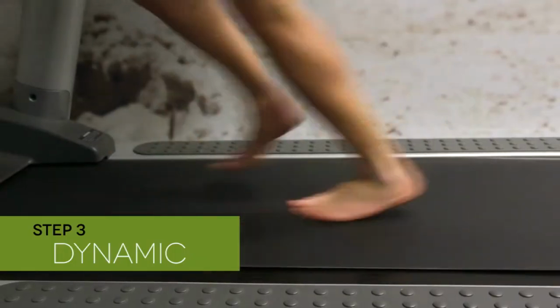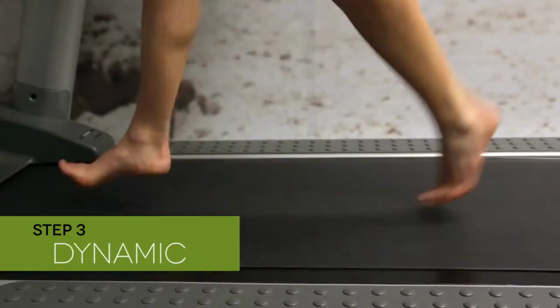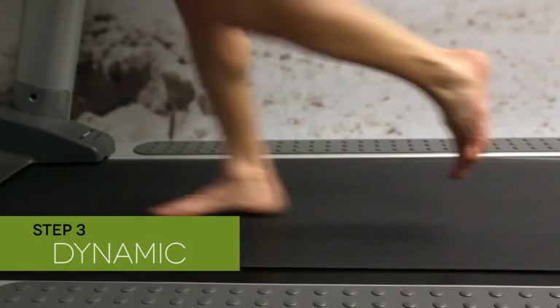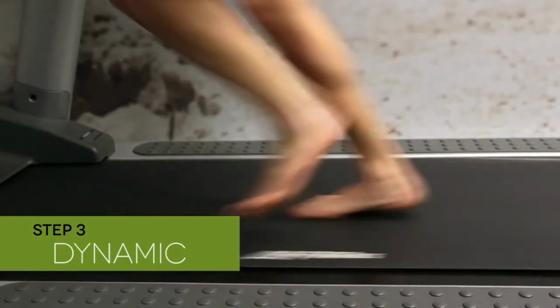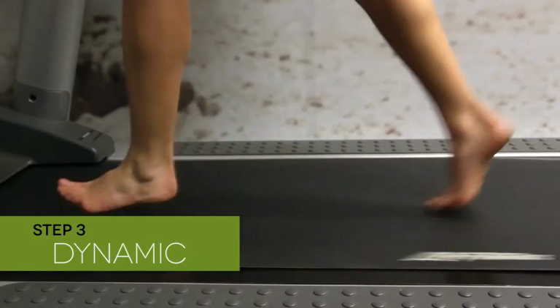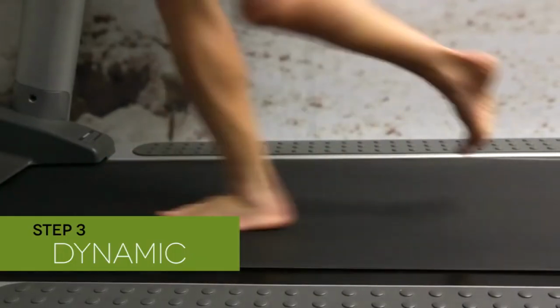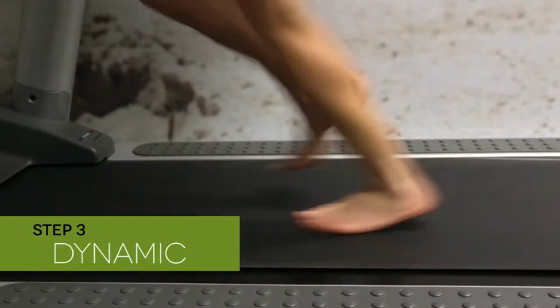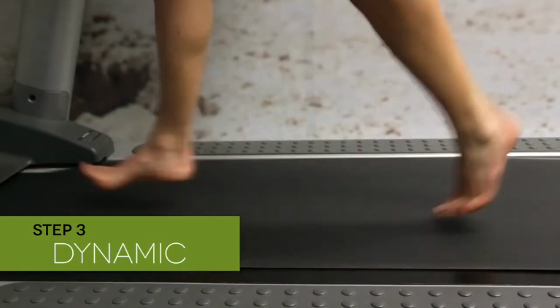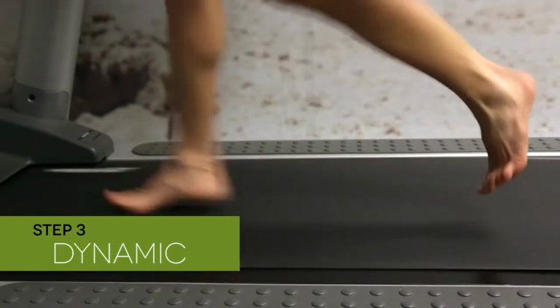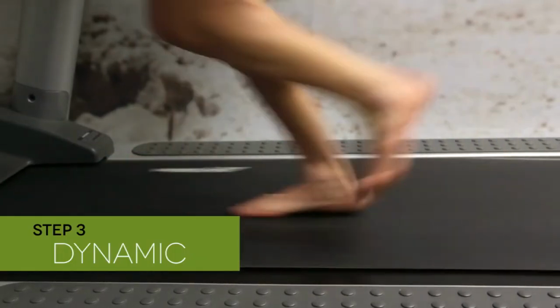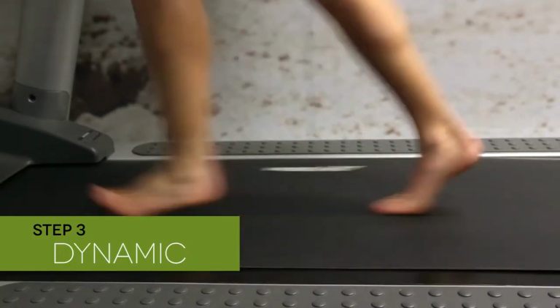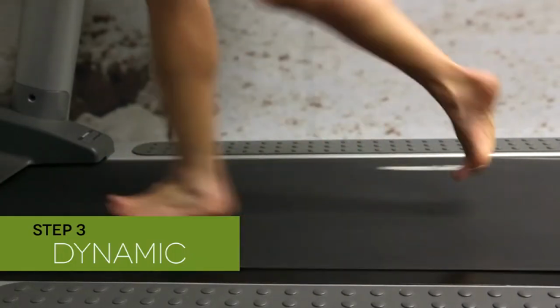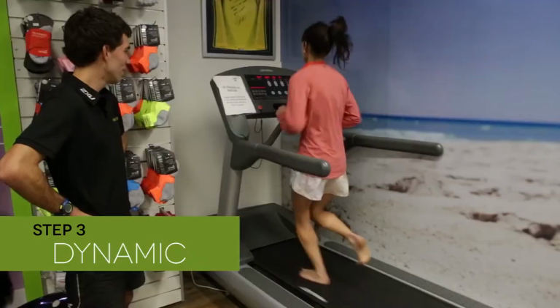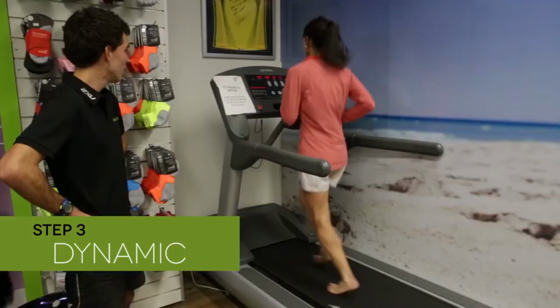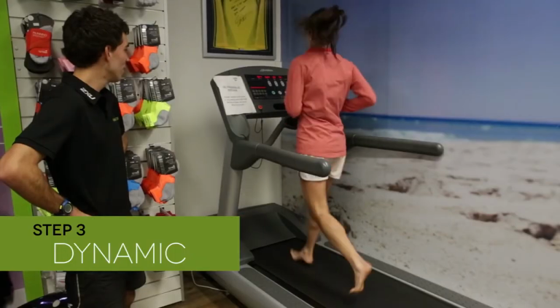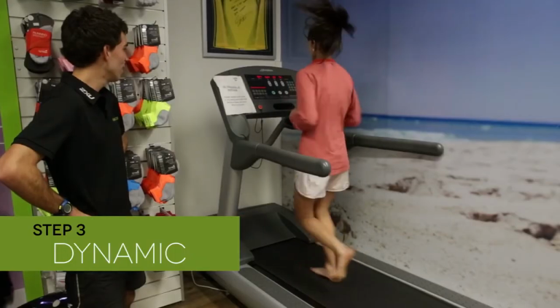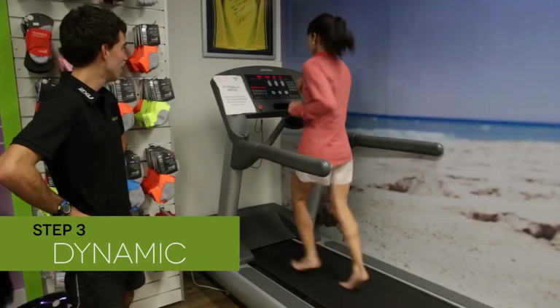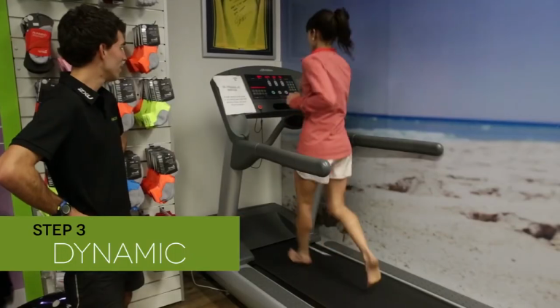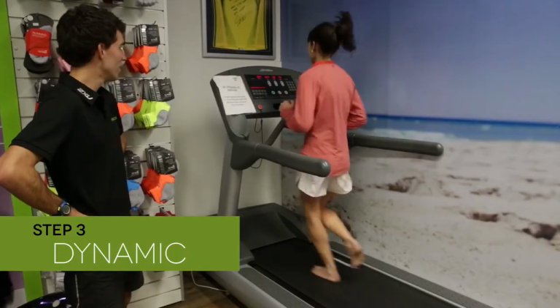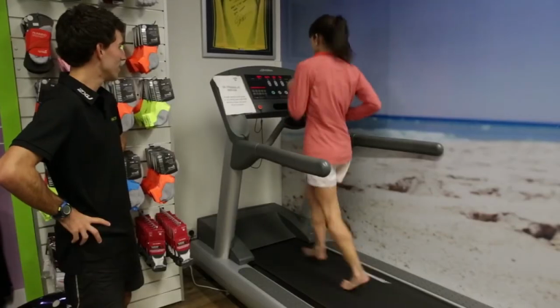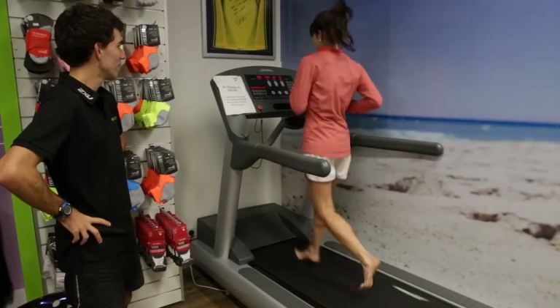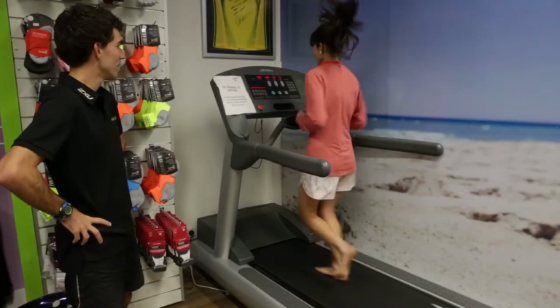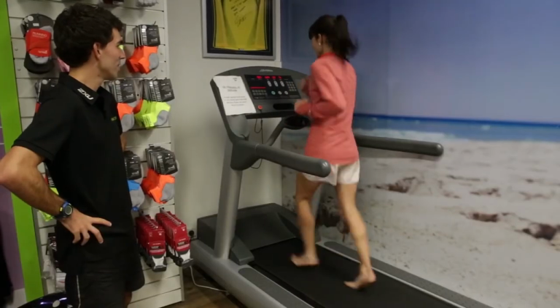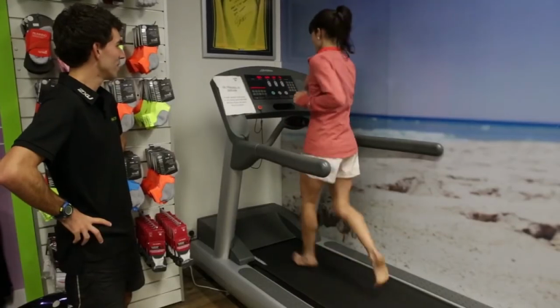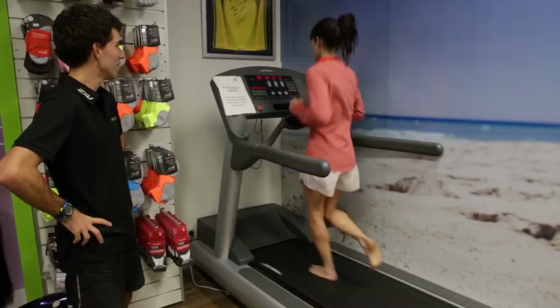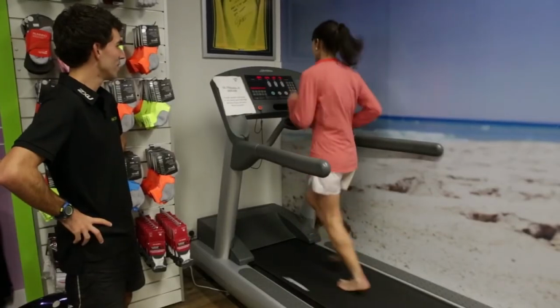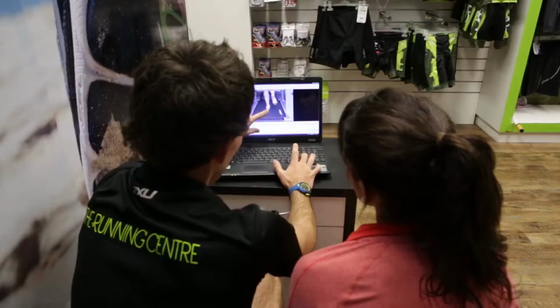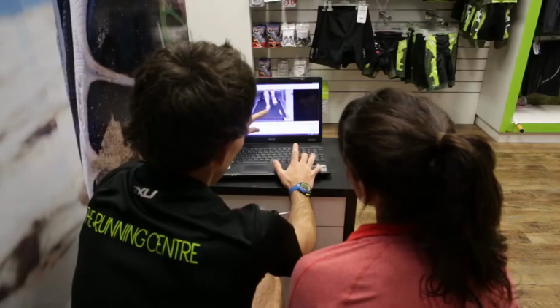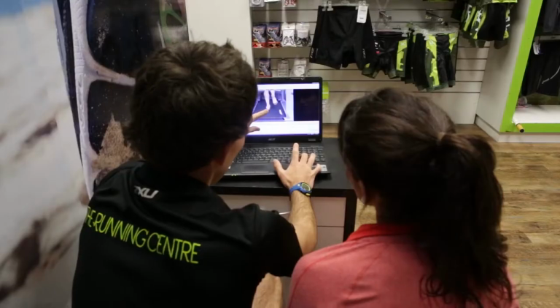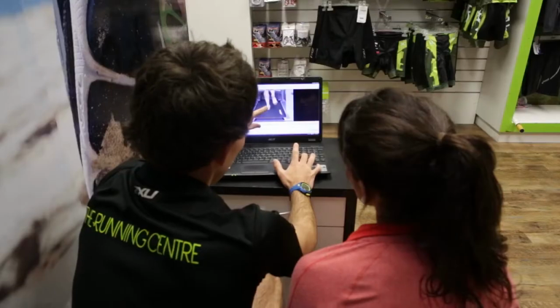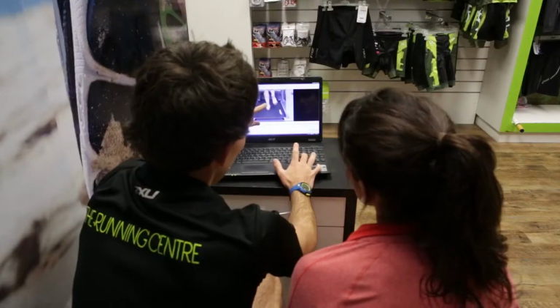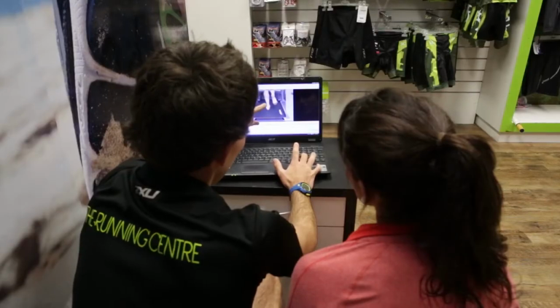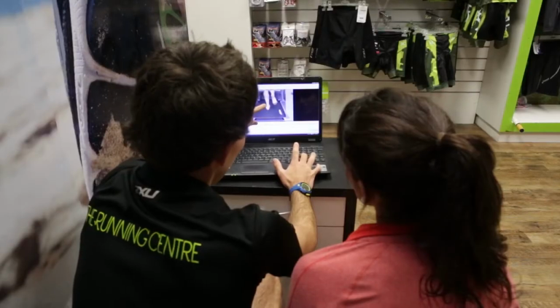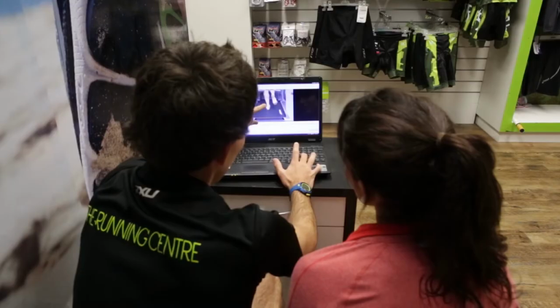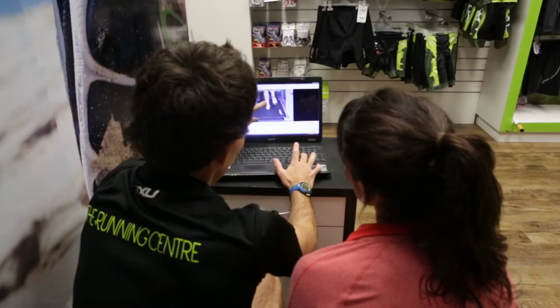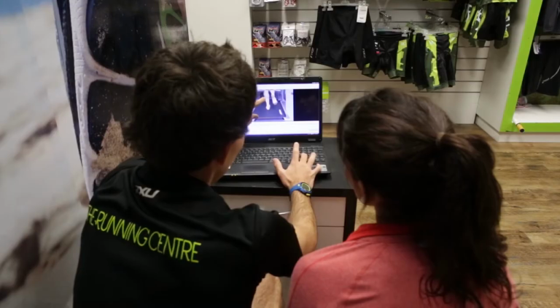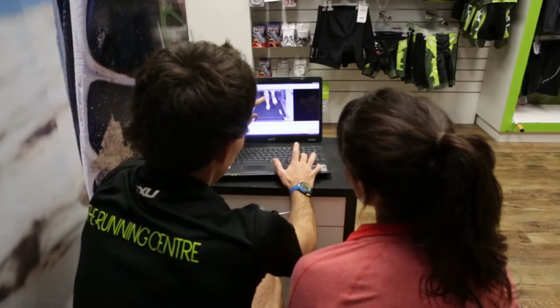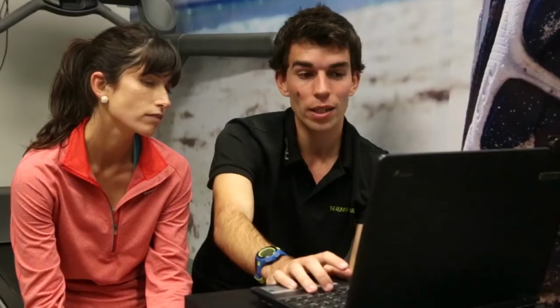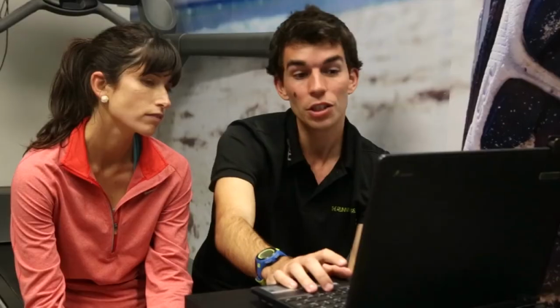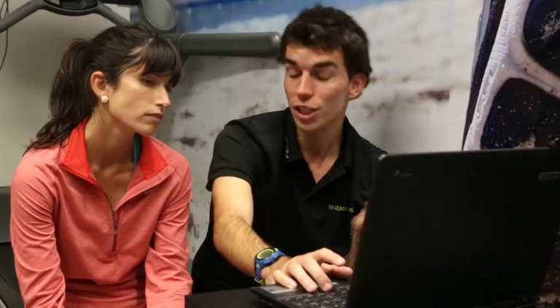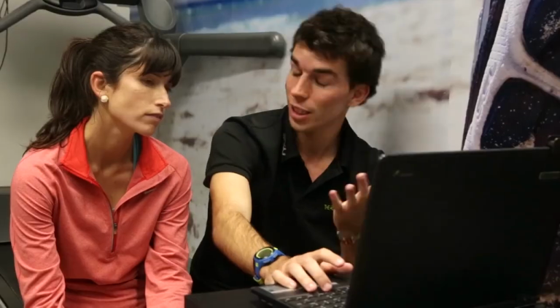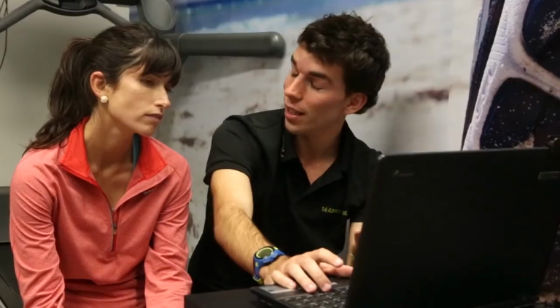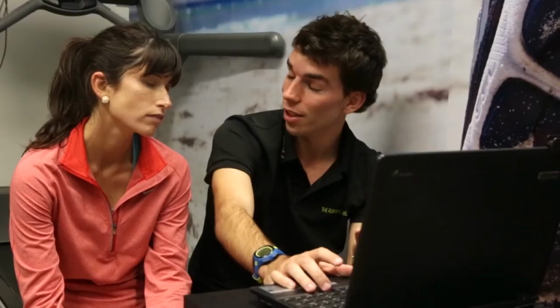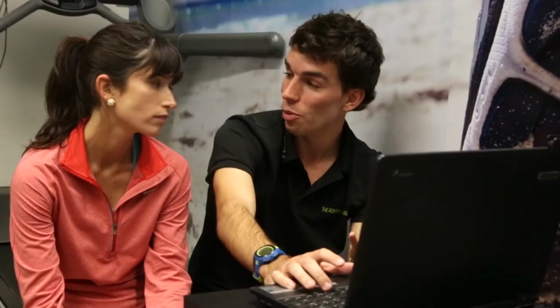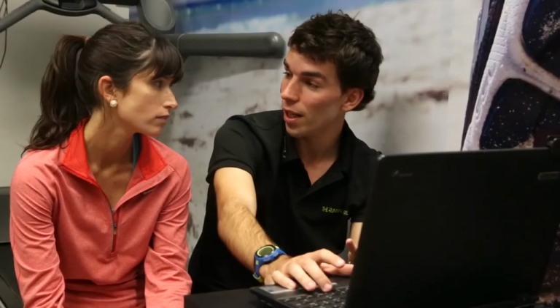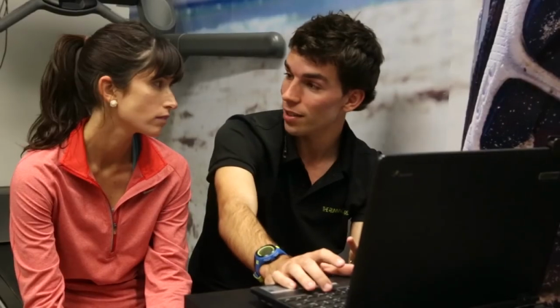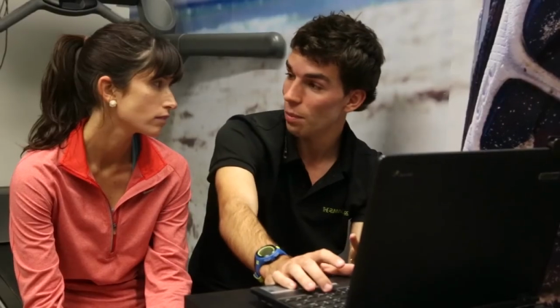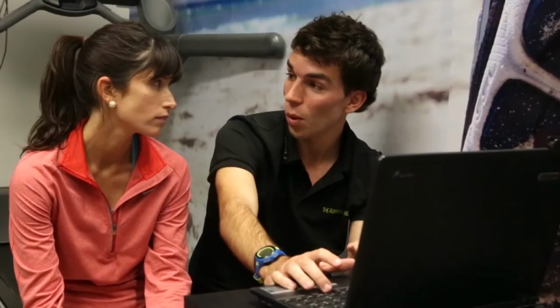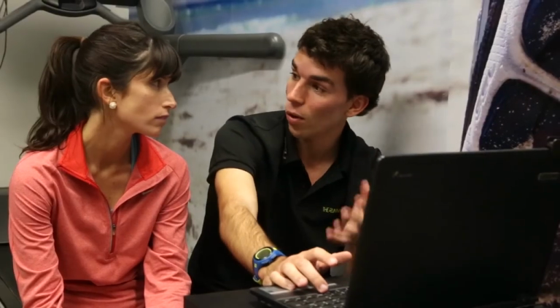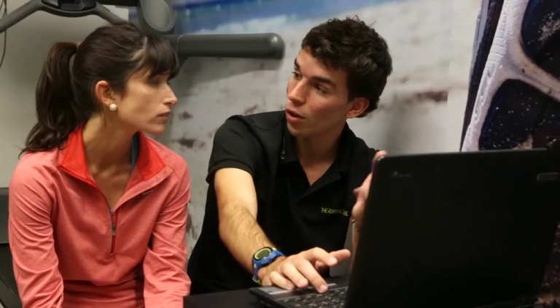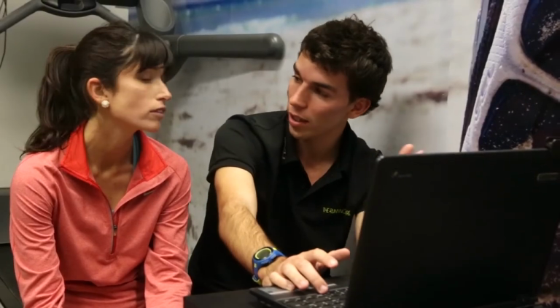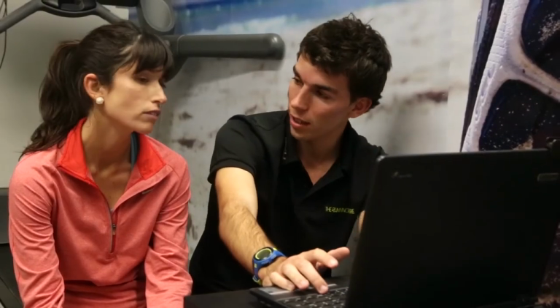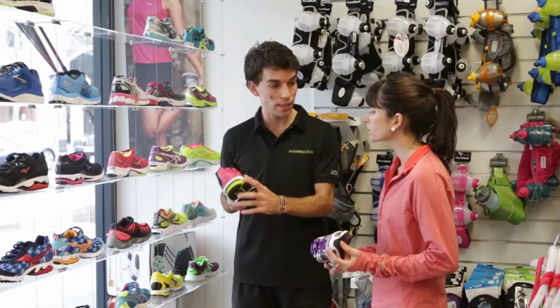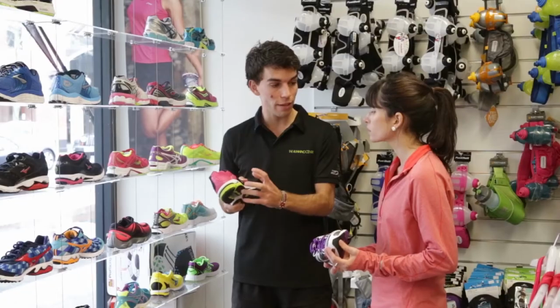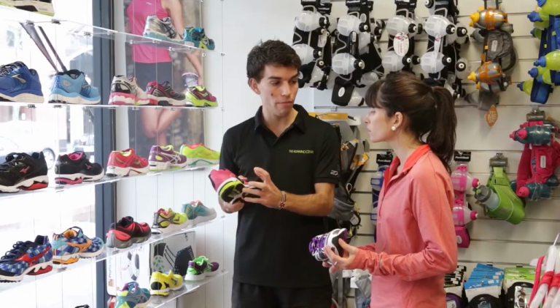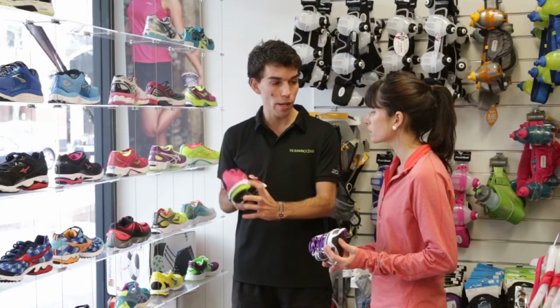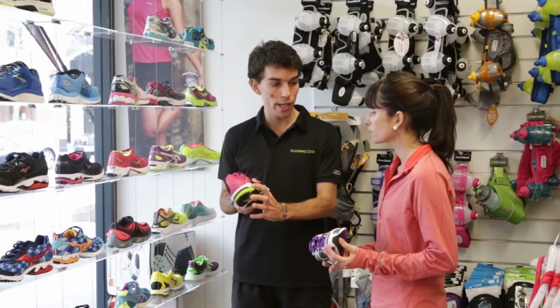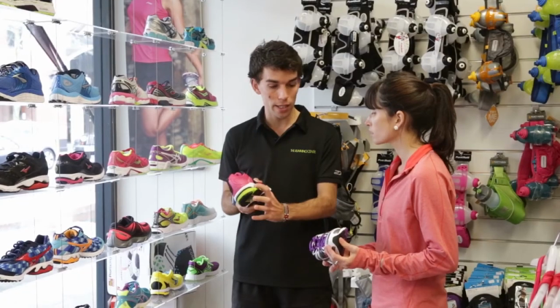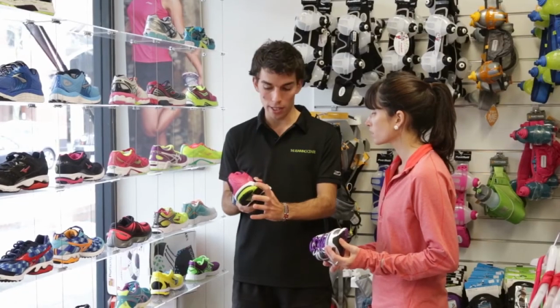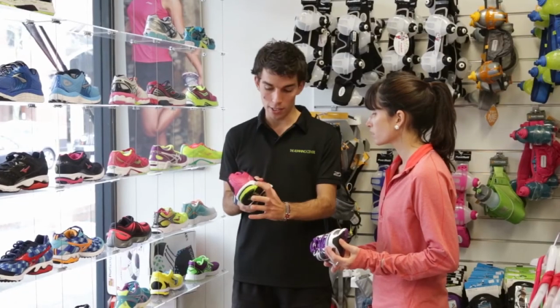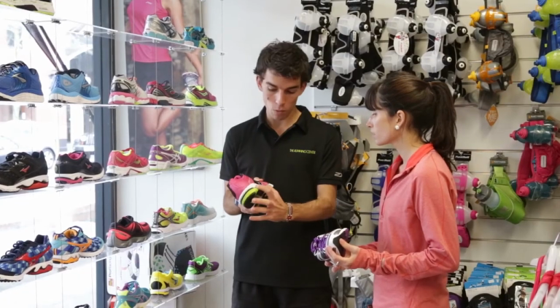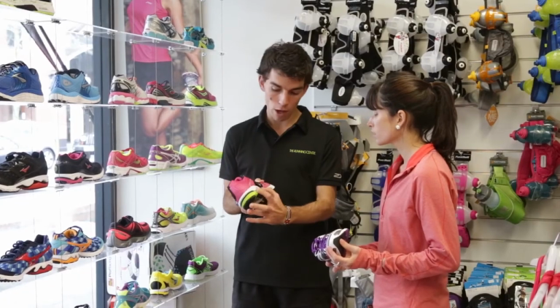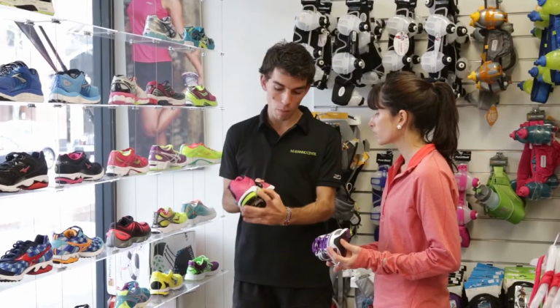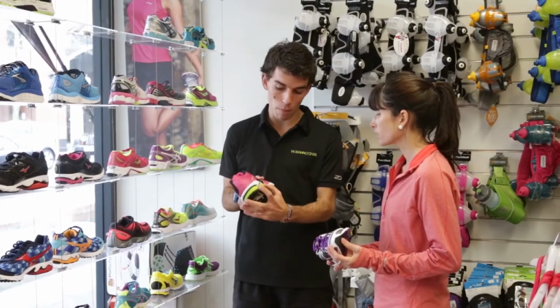Dynamic — an assessment of your running style is then performed to evaluate your foot posture and lower limb loading patterns dynamically.